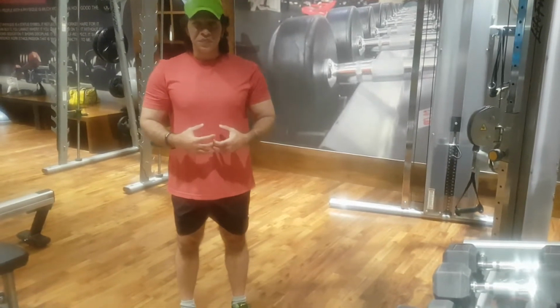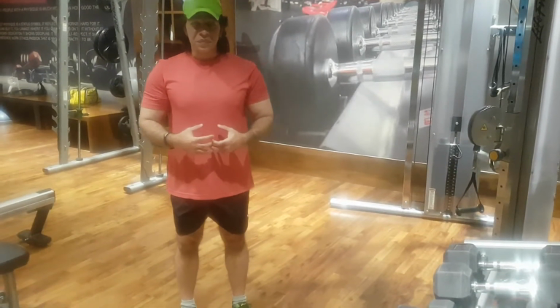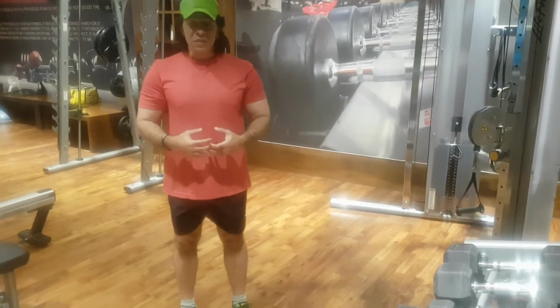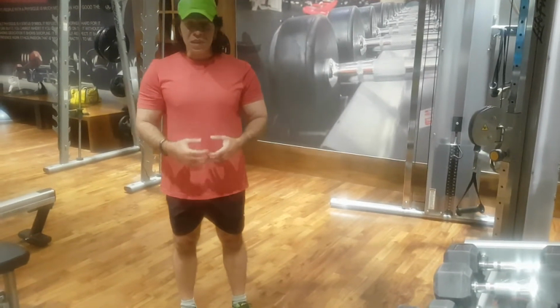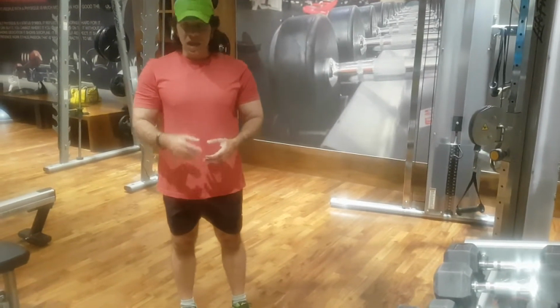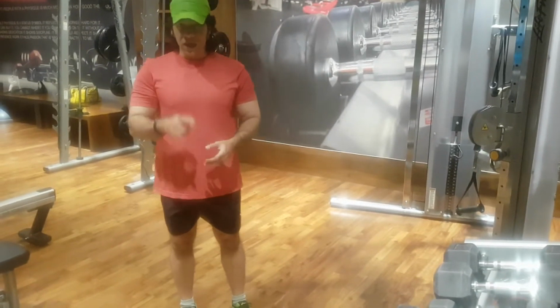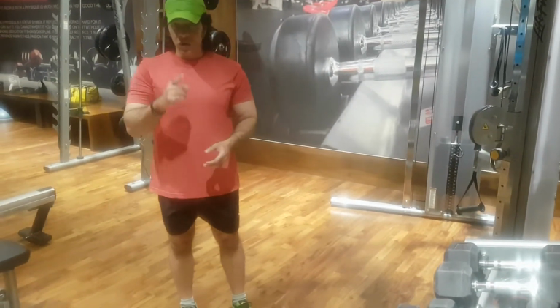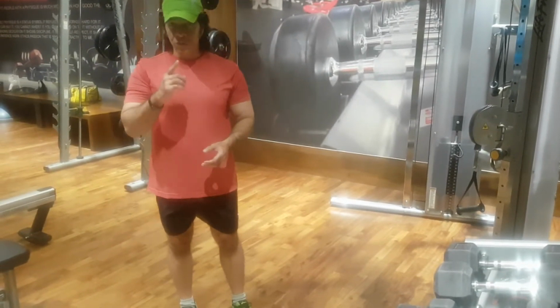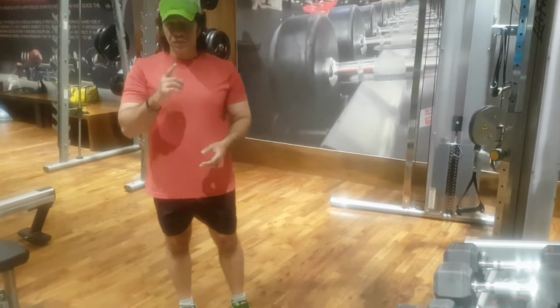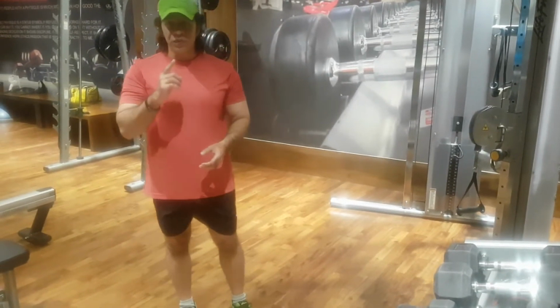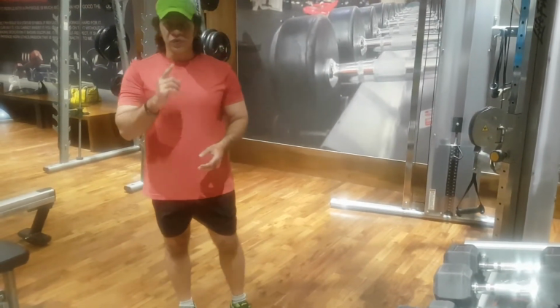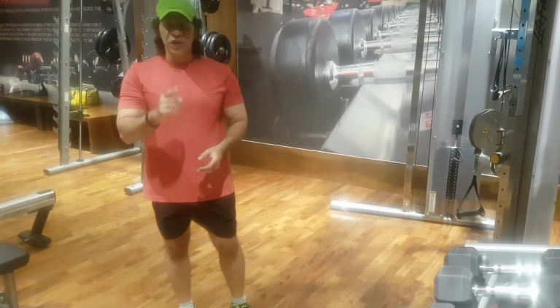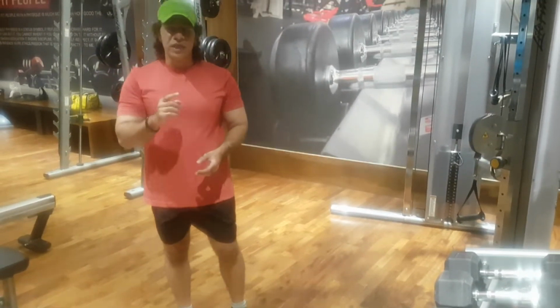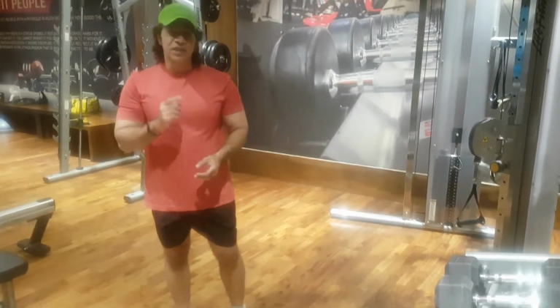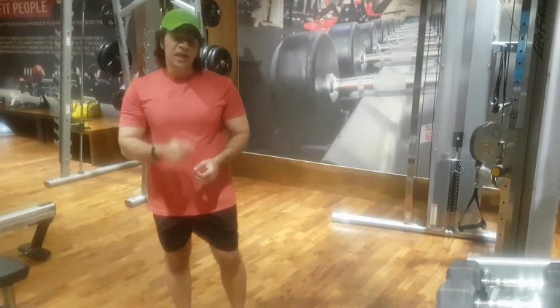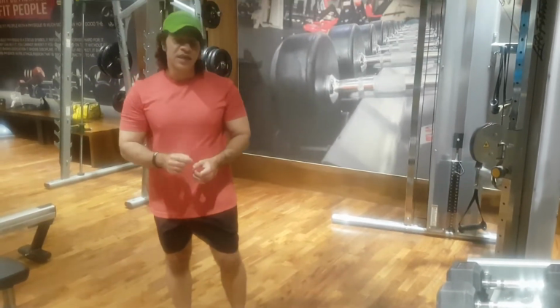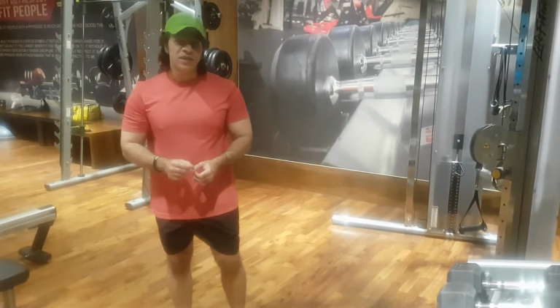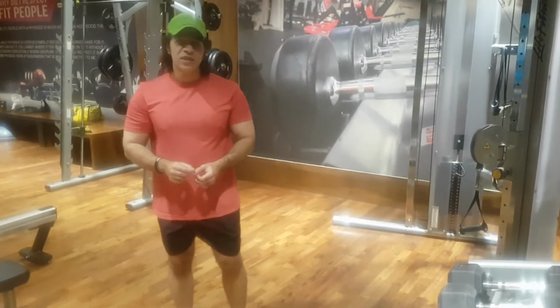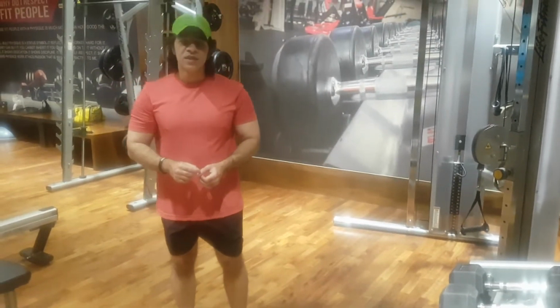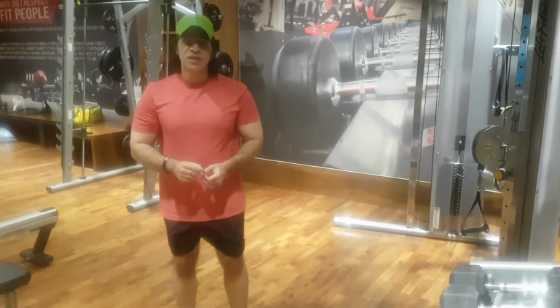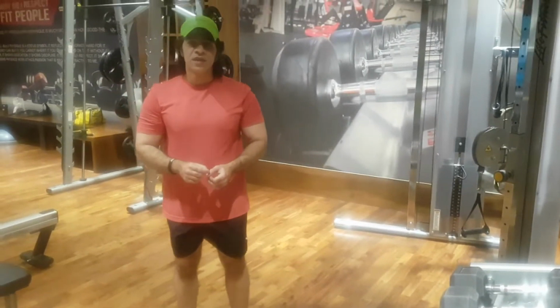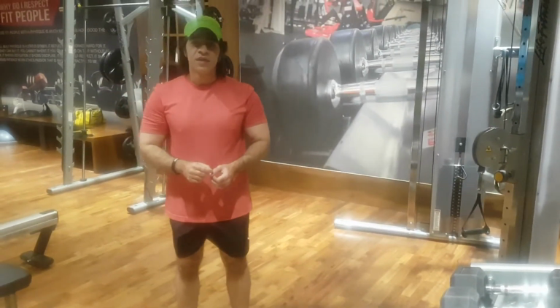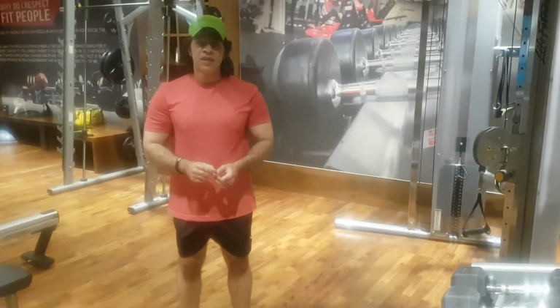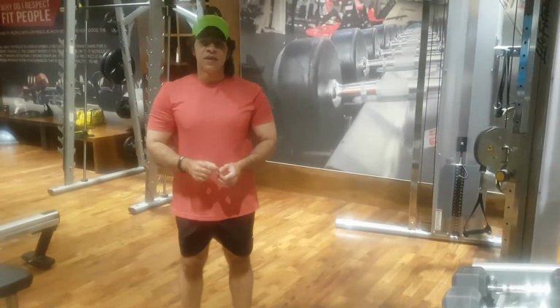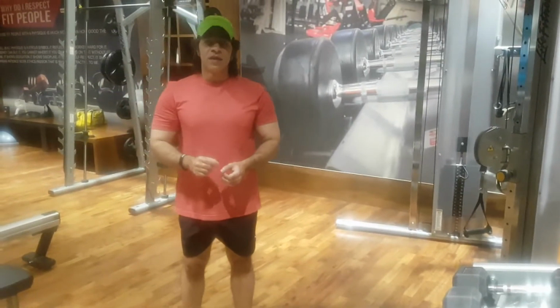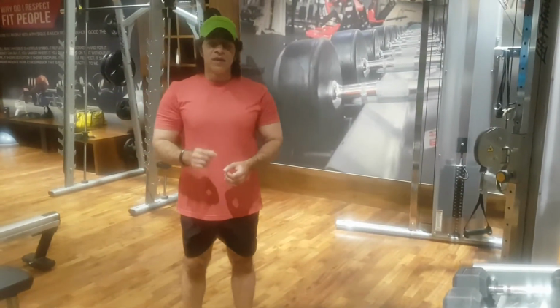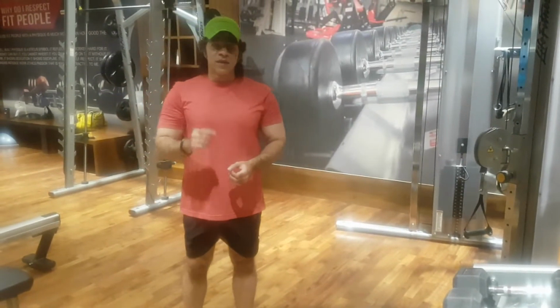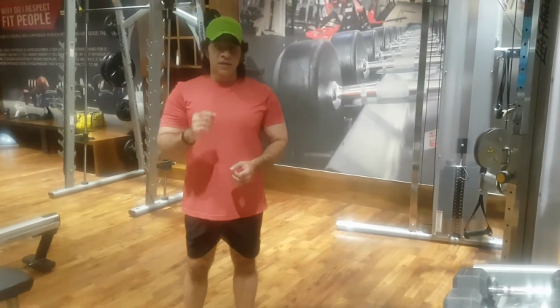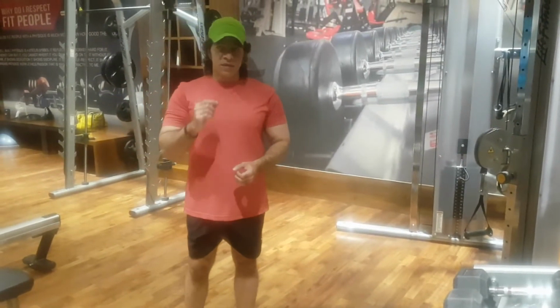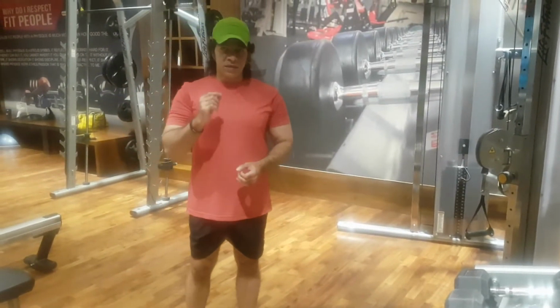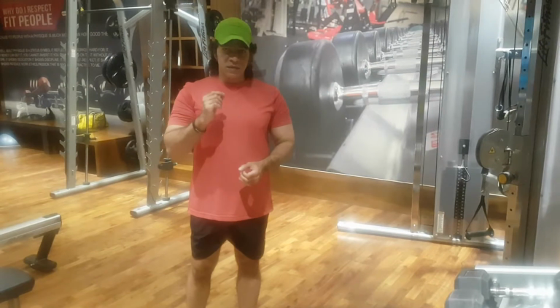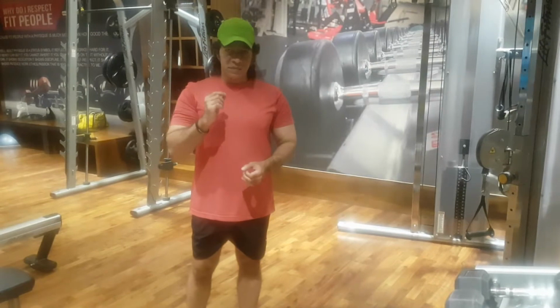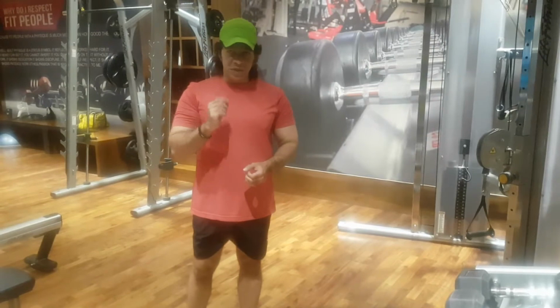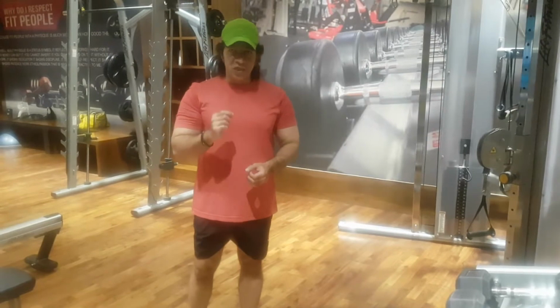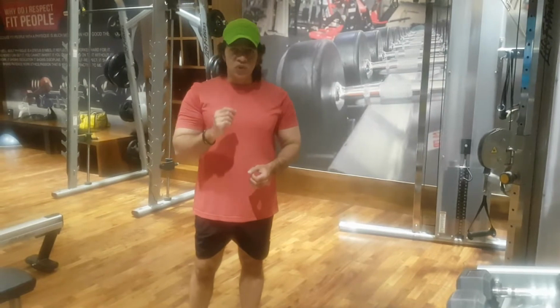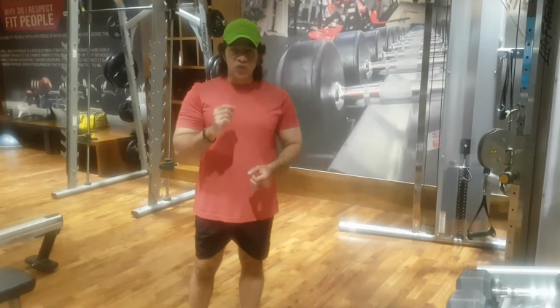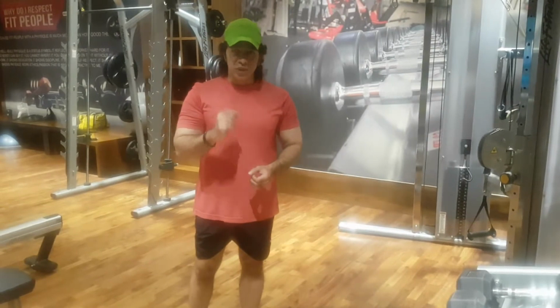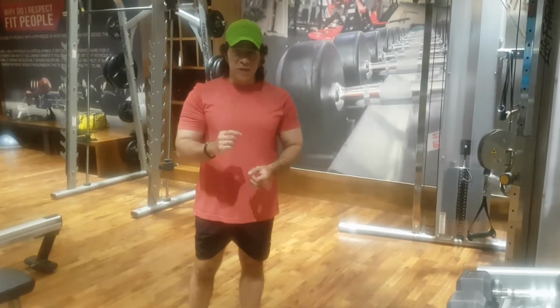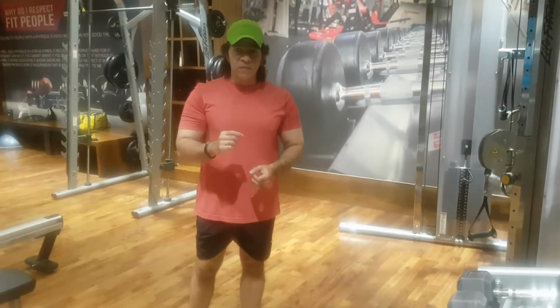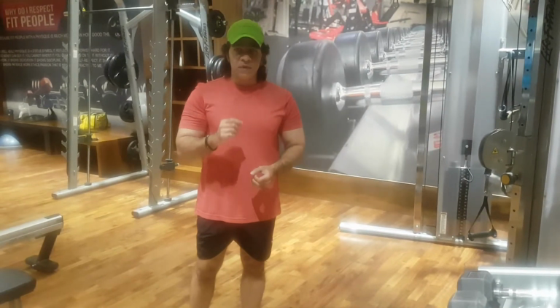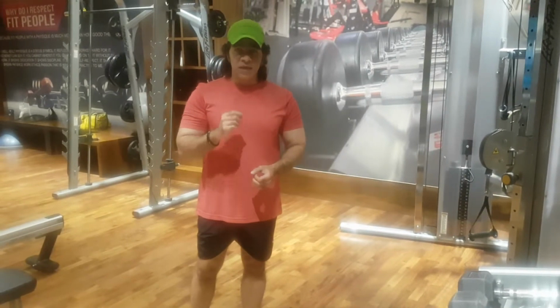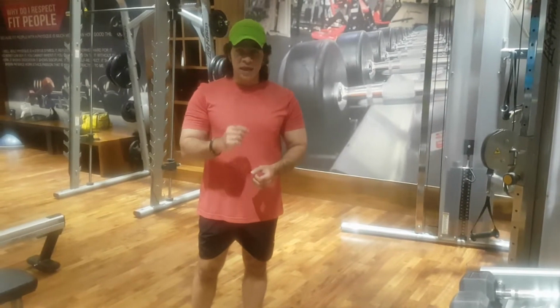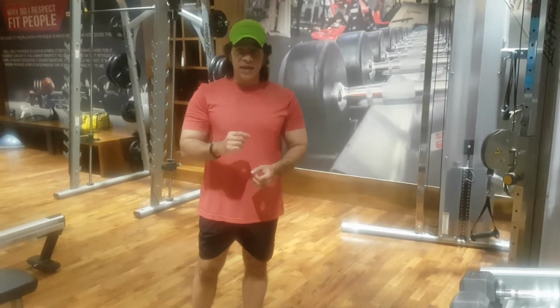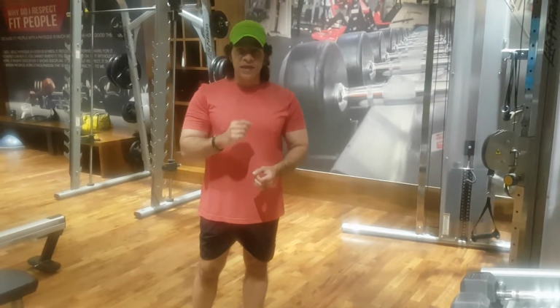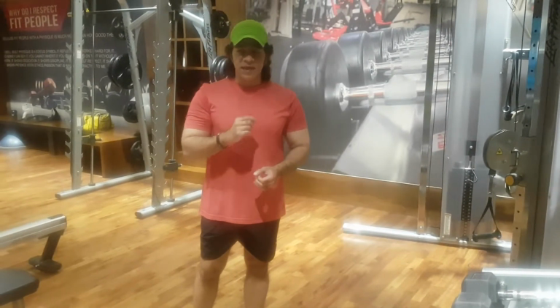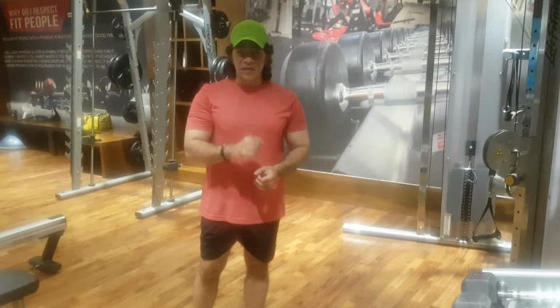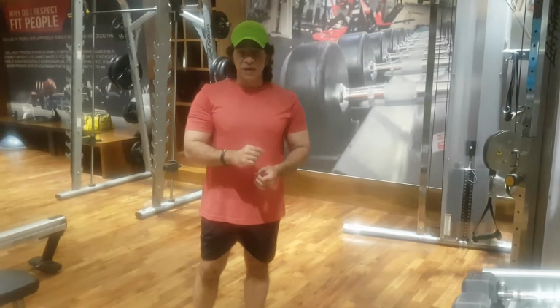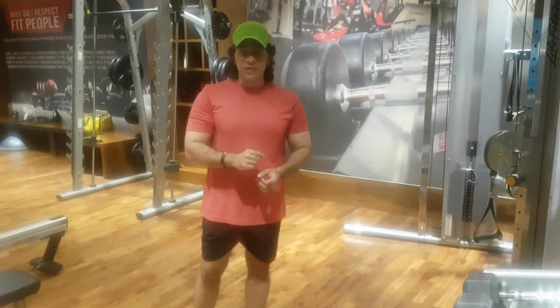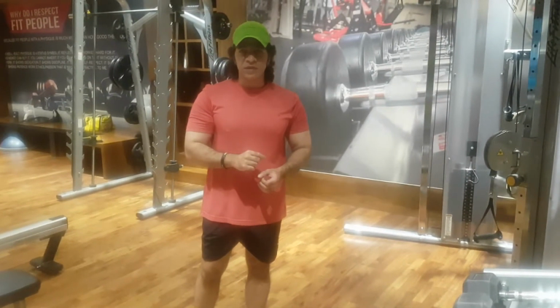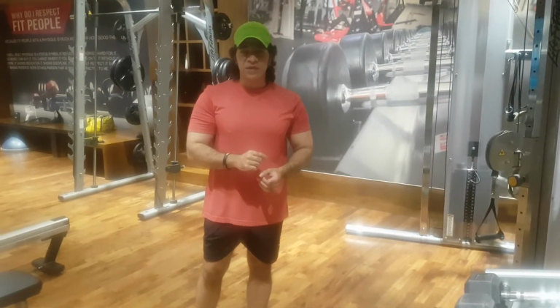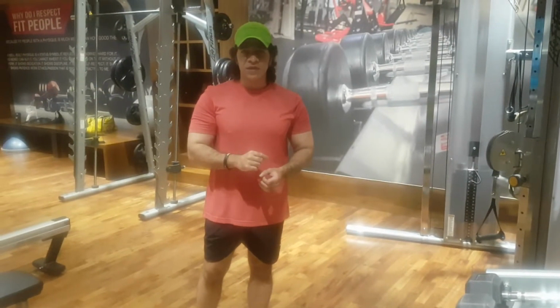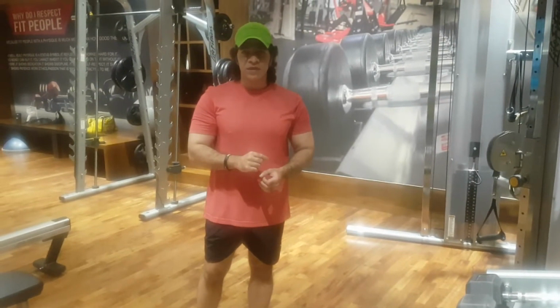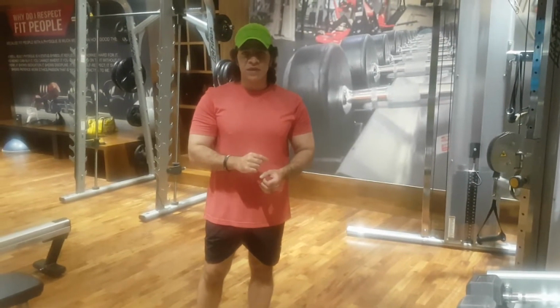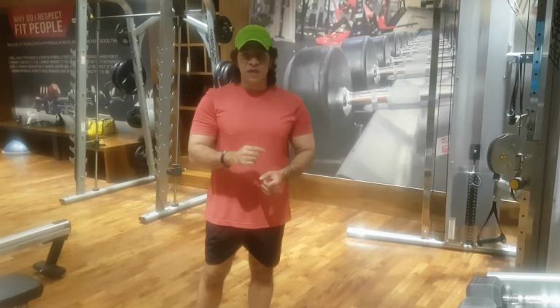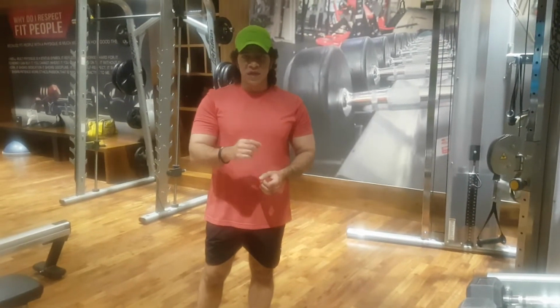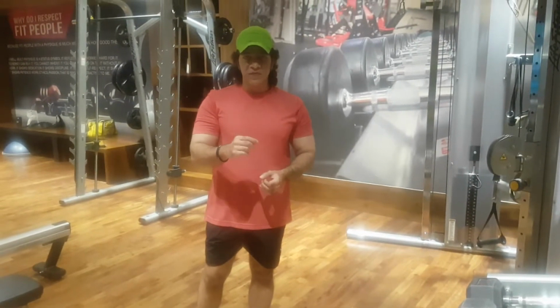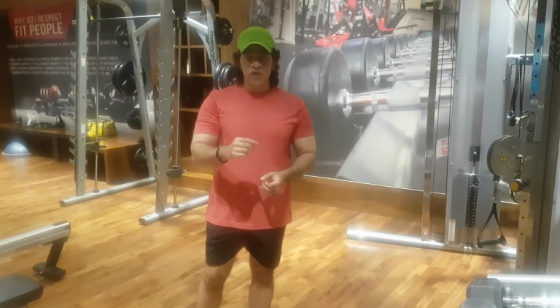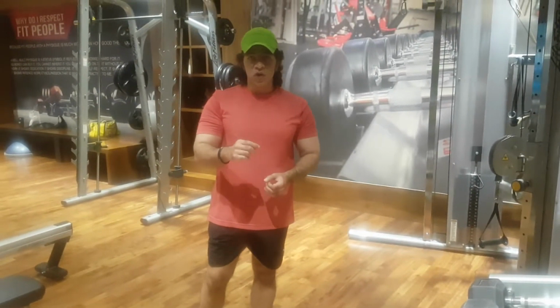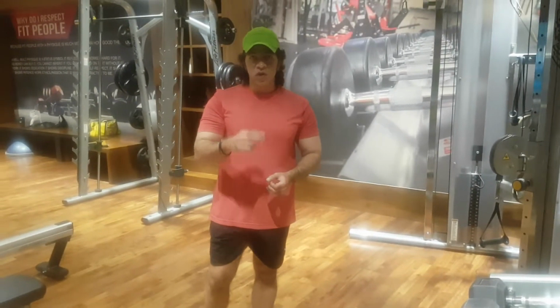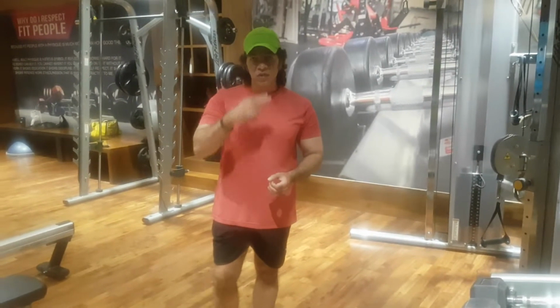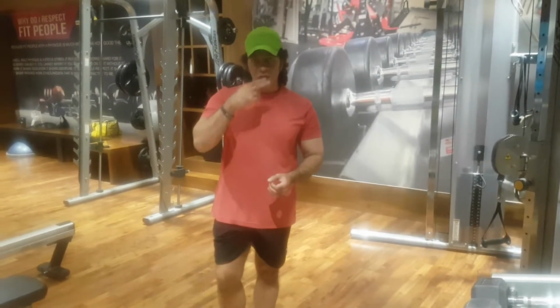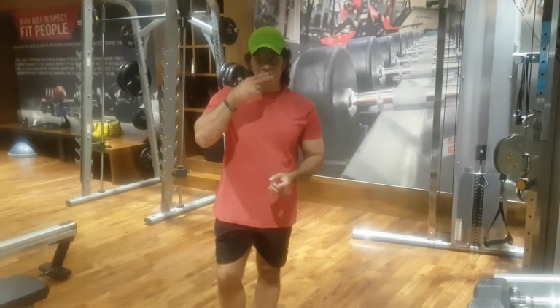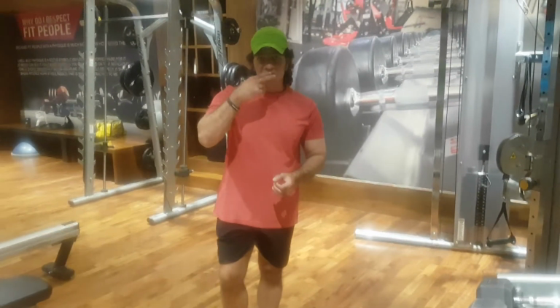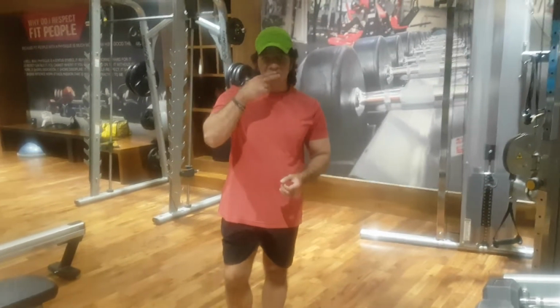I hope you guys like this. Please do subscribe, like, and comment. Love you all. God bless.